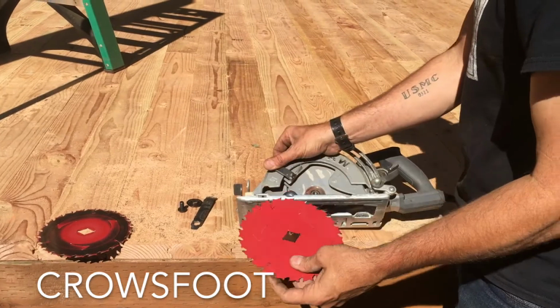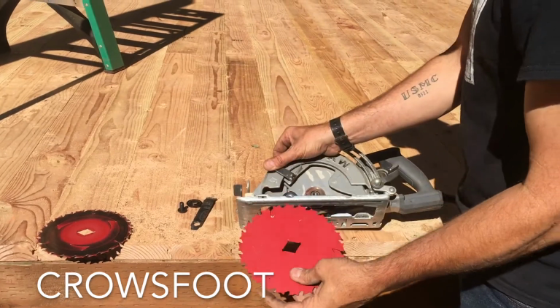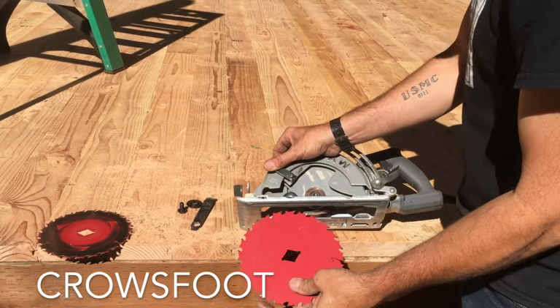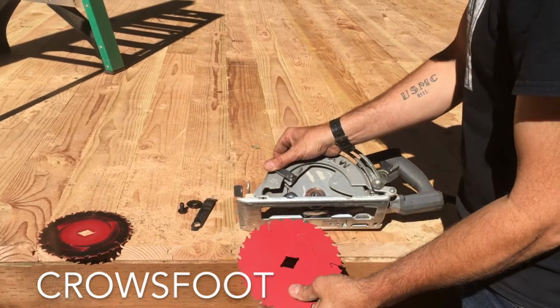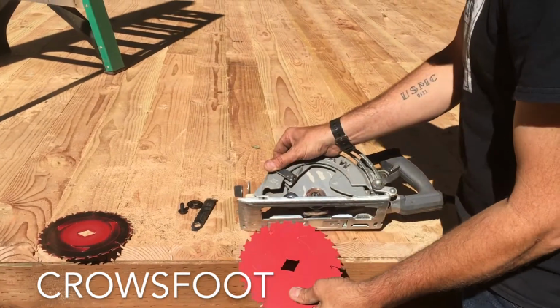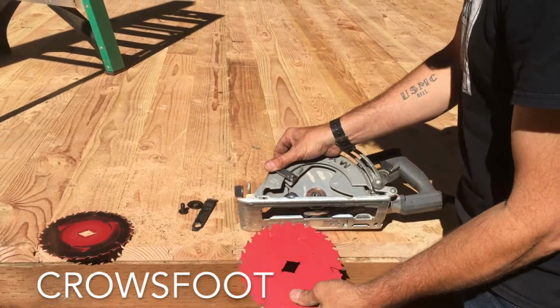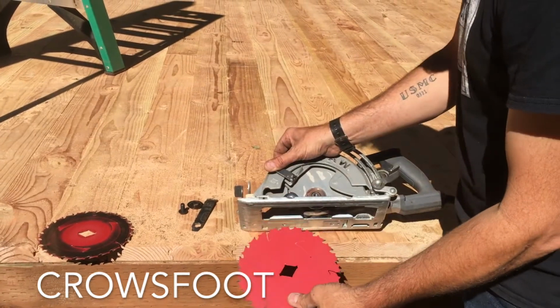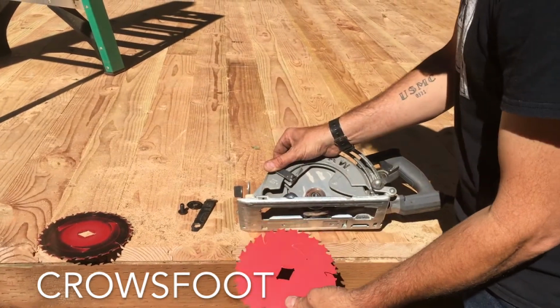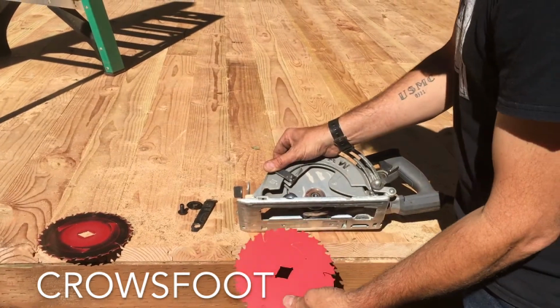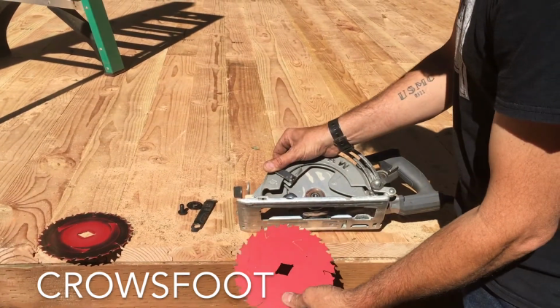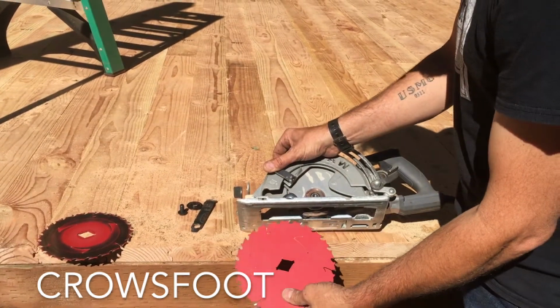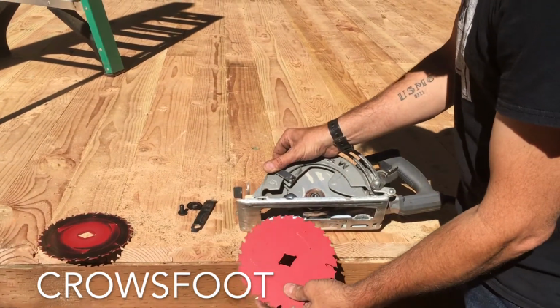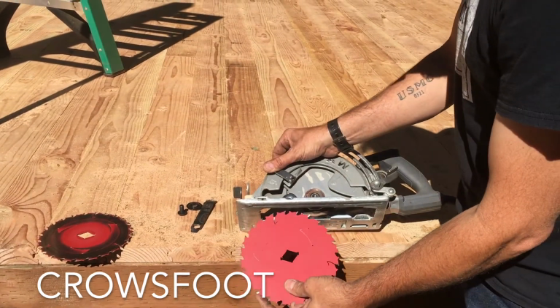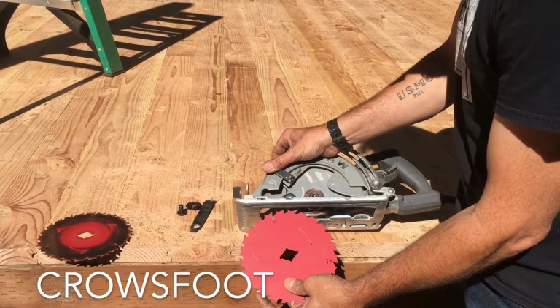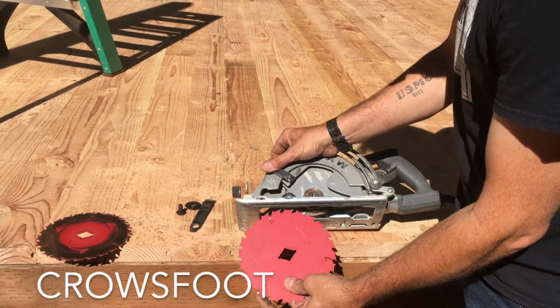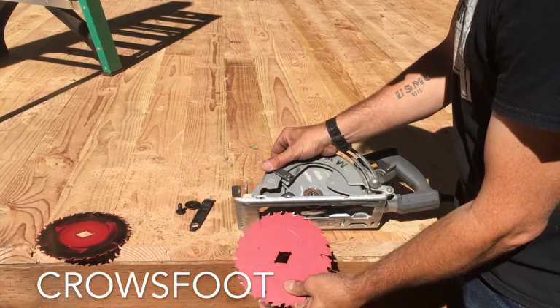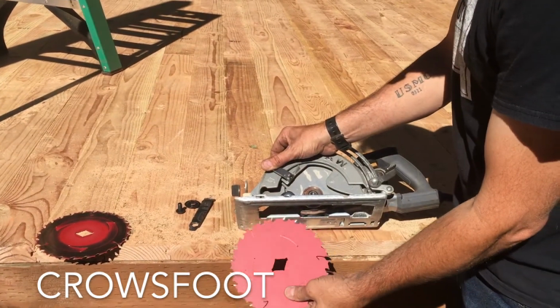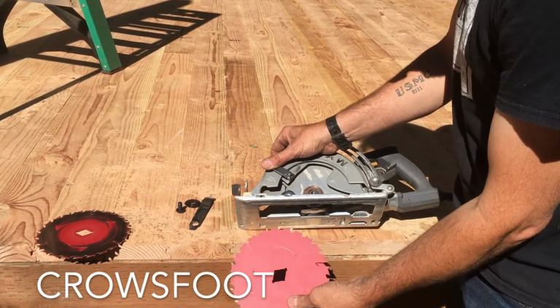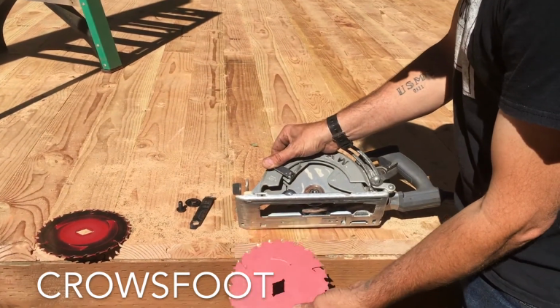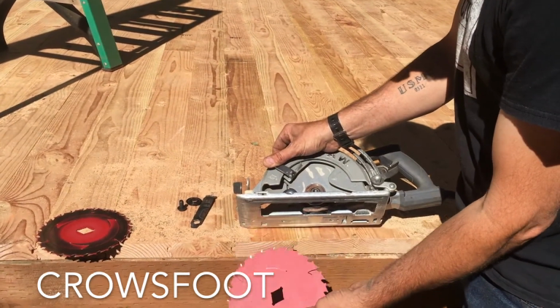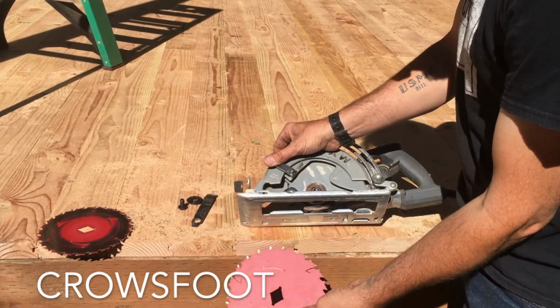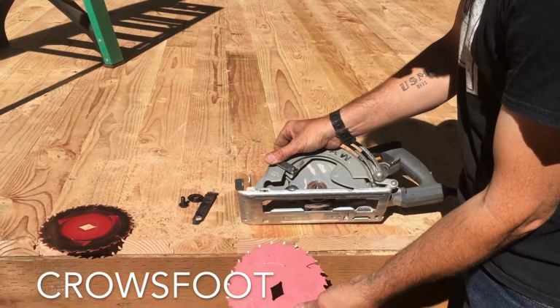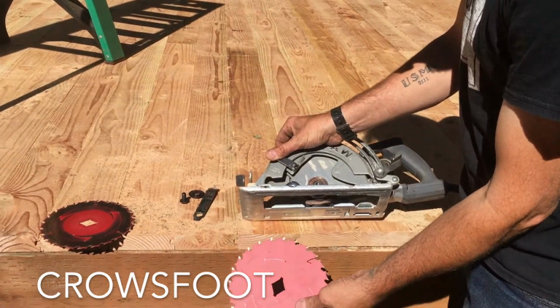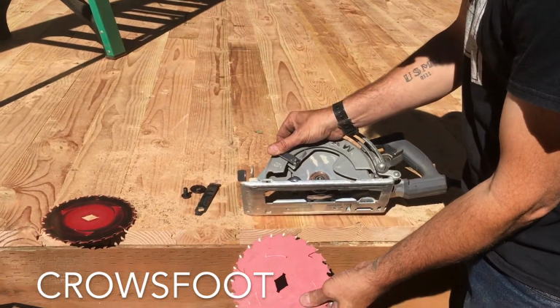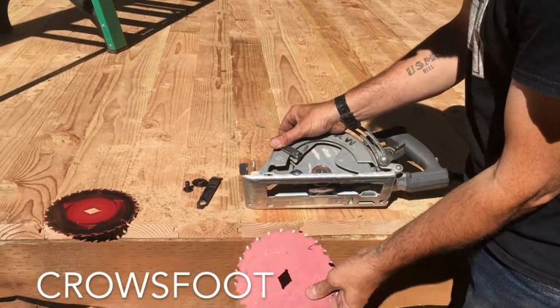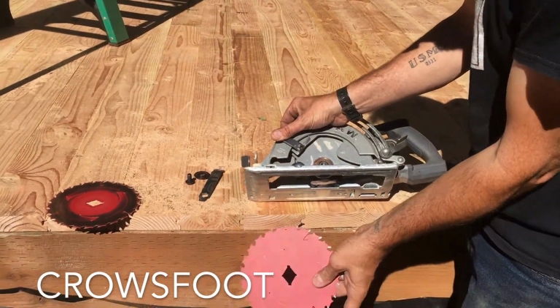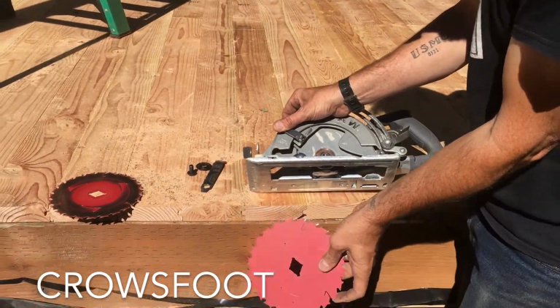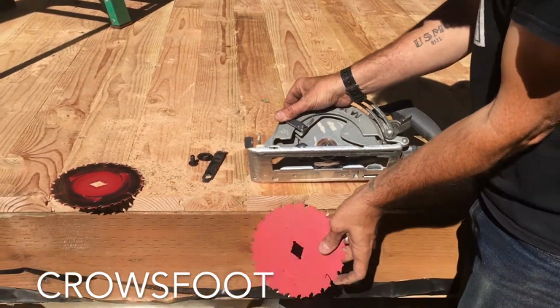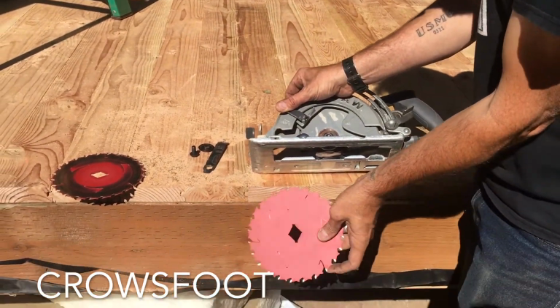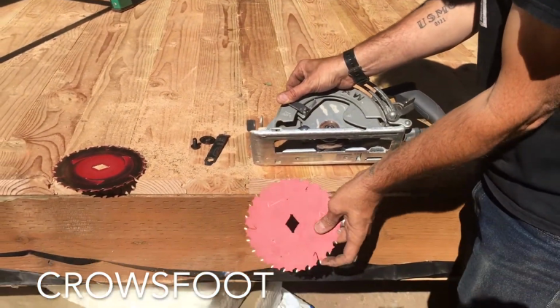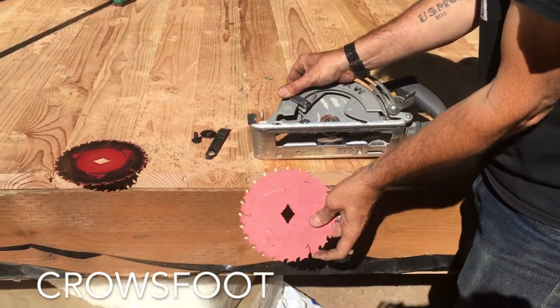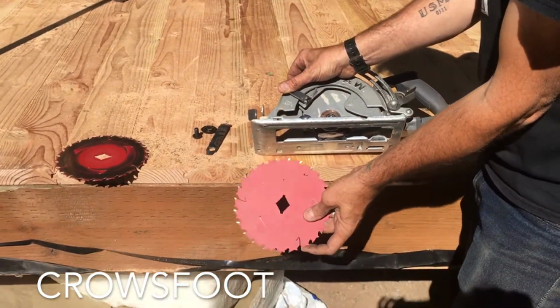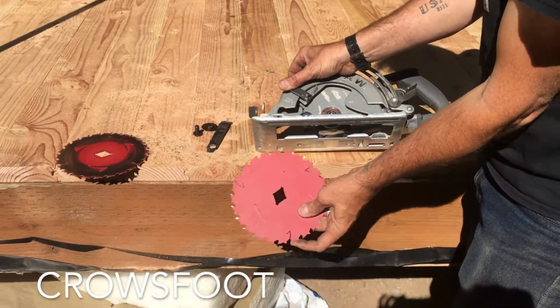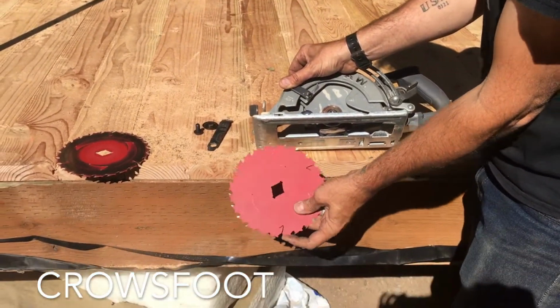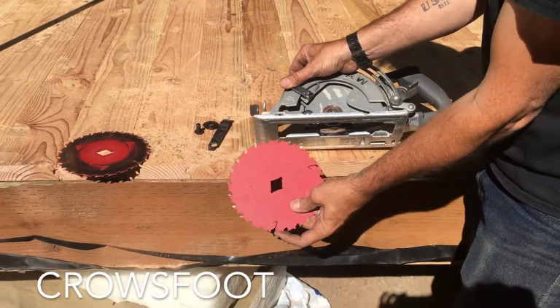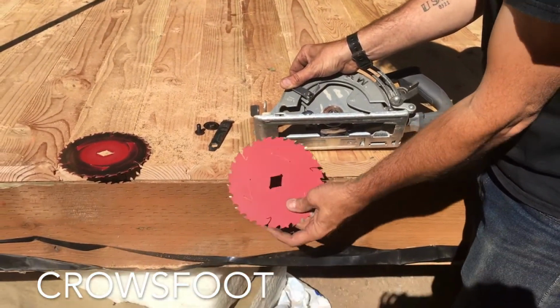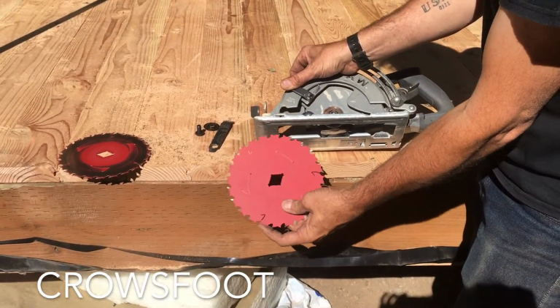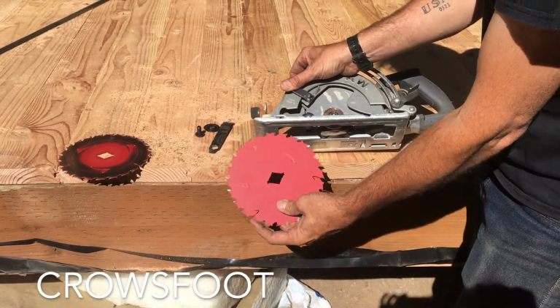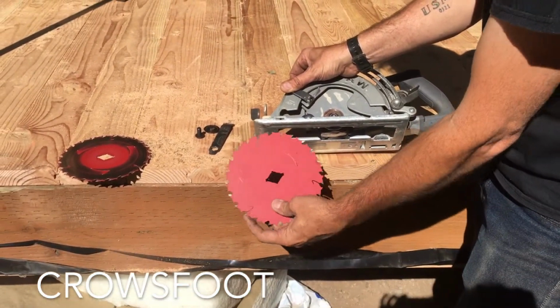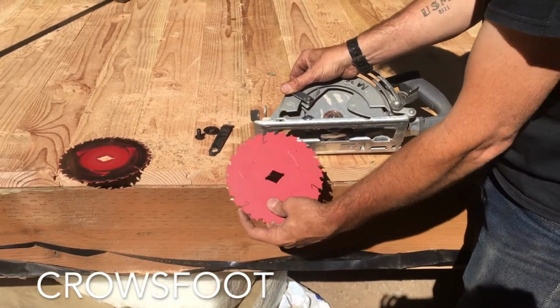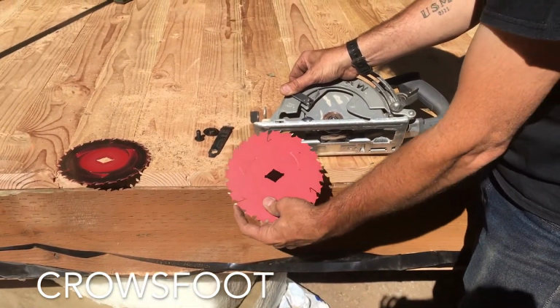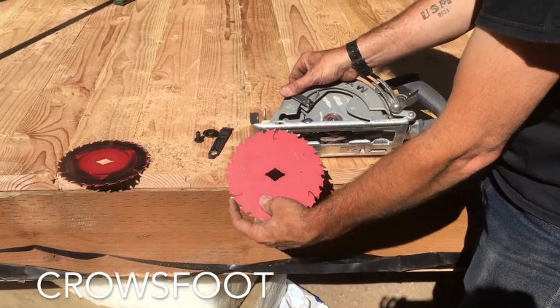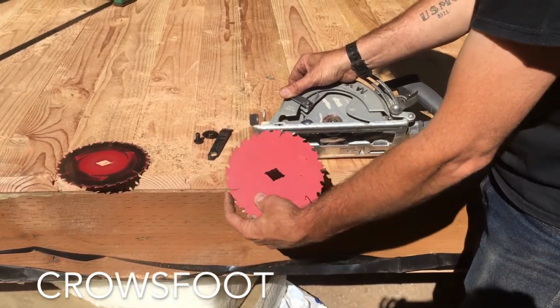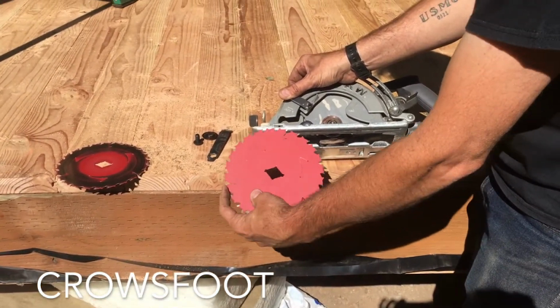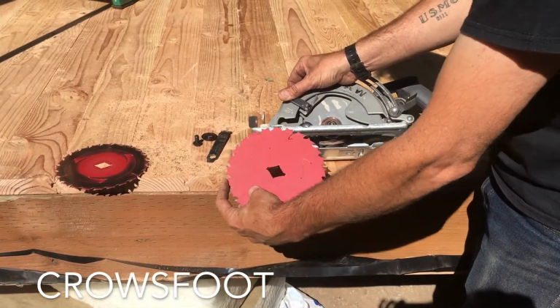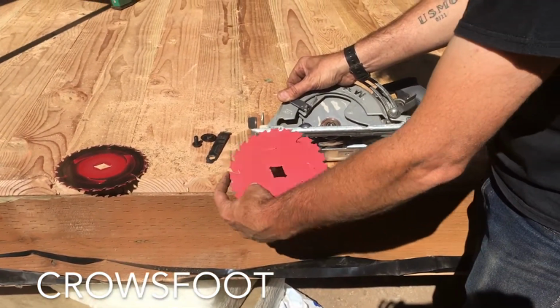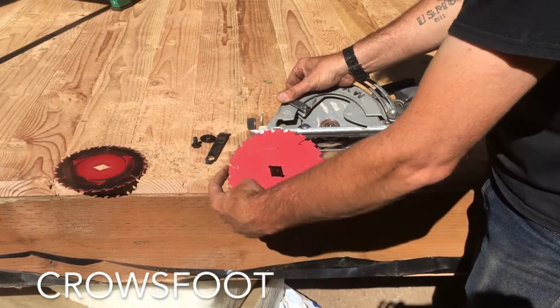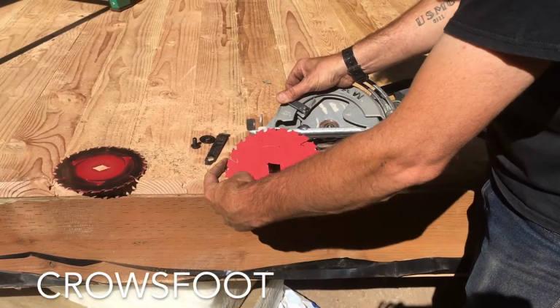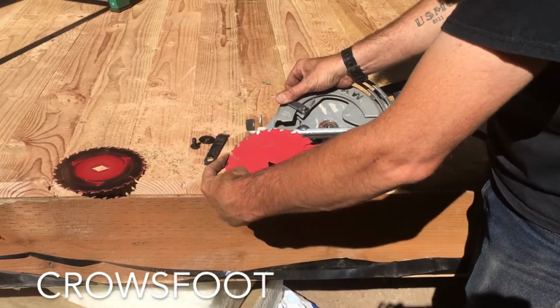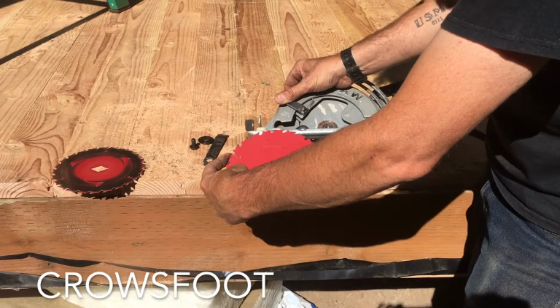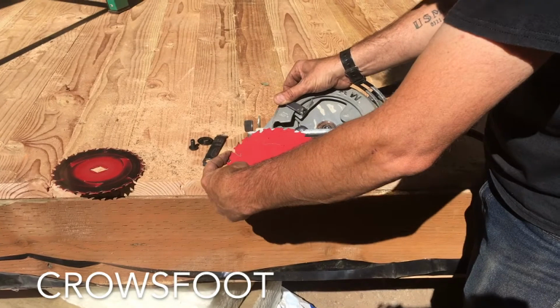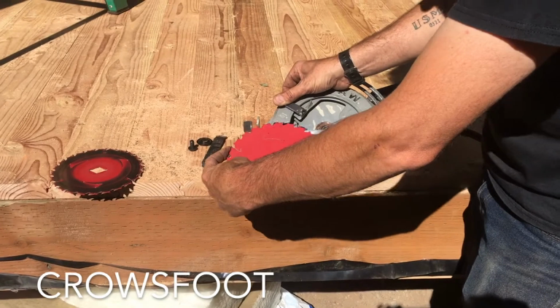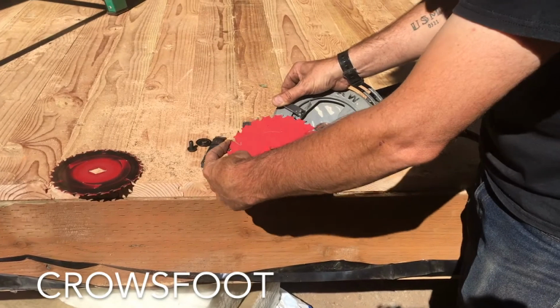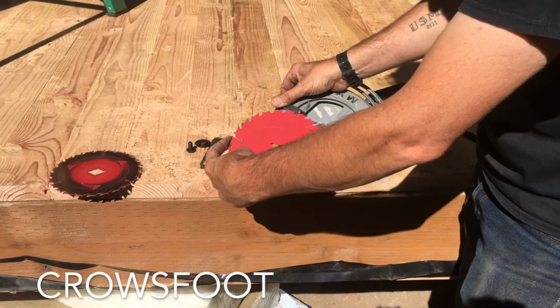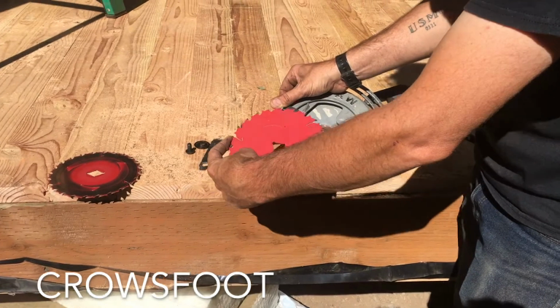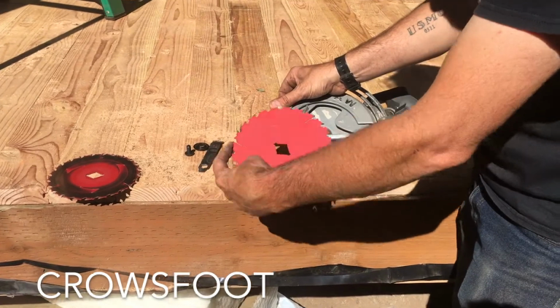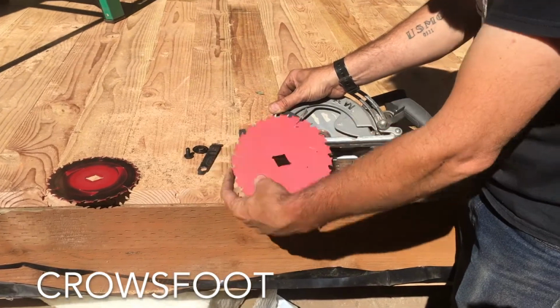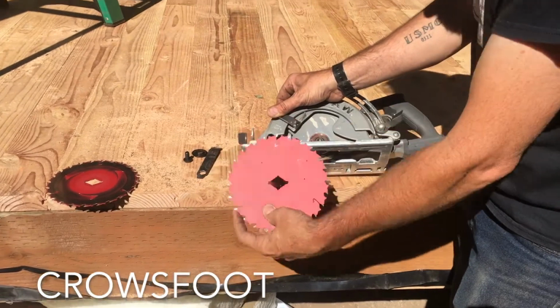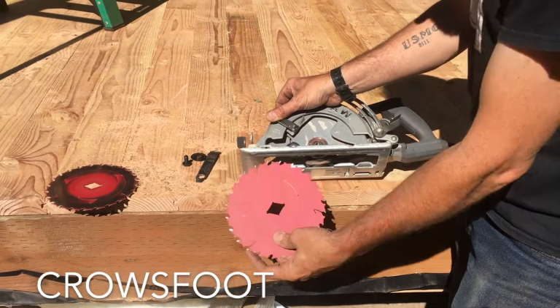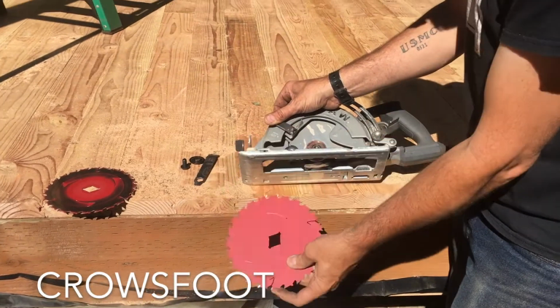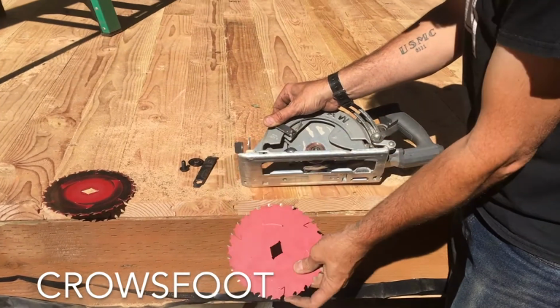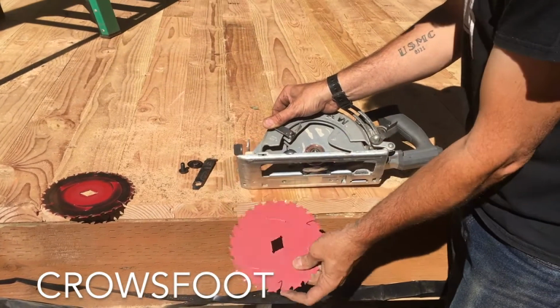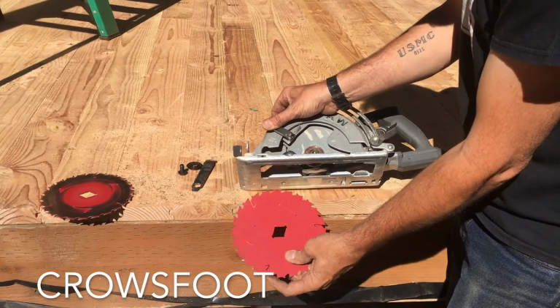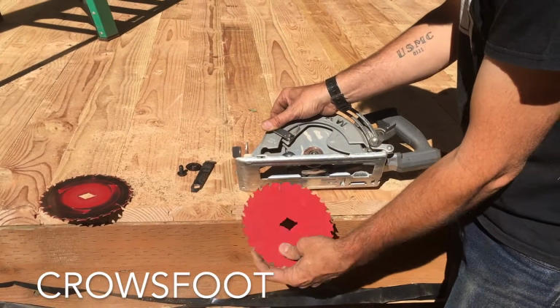The blade always has to be going in this direction, so it's cutting up.